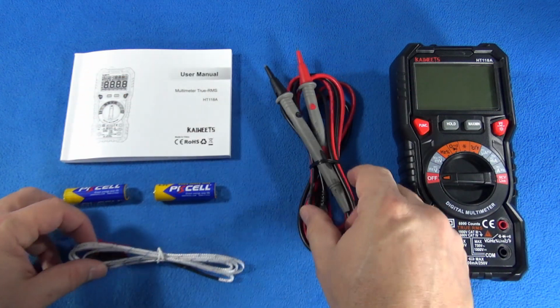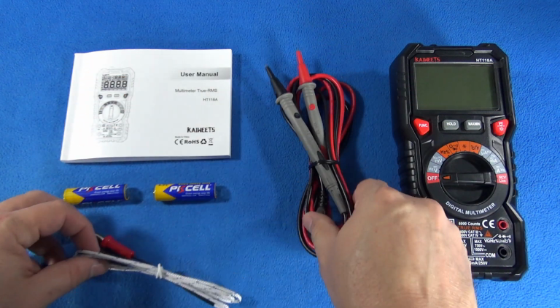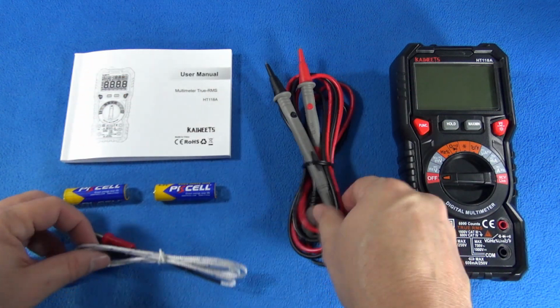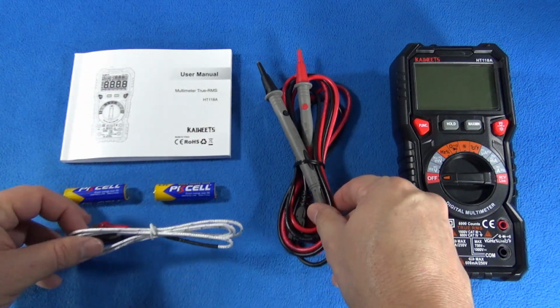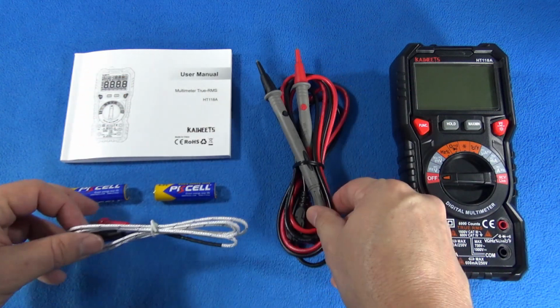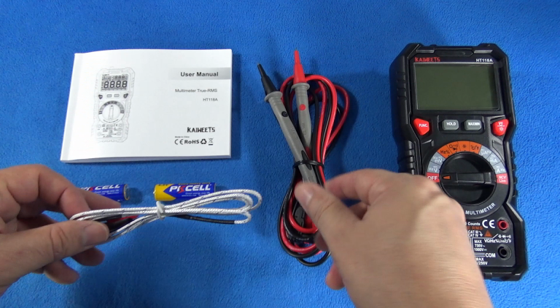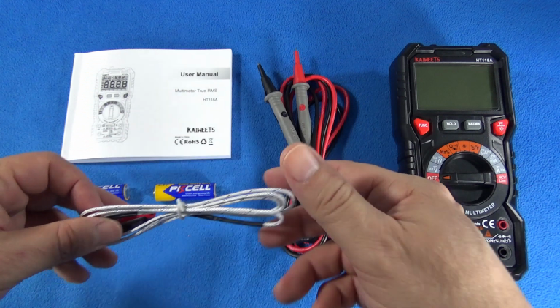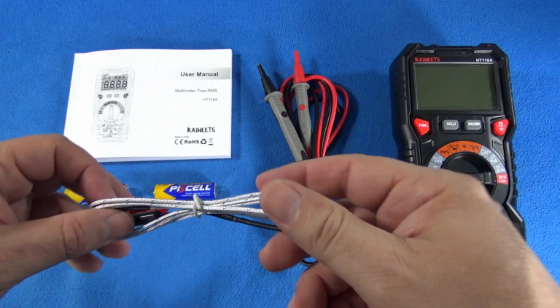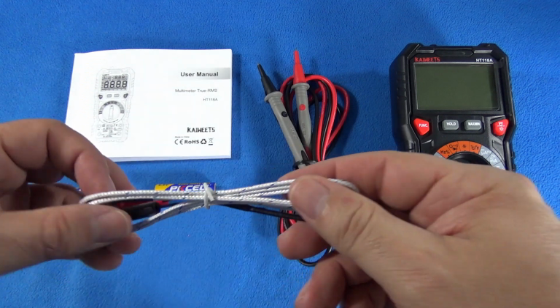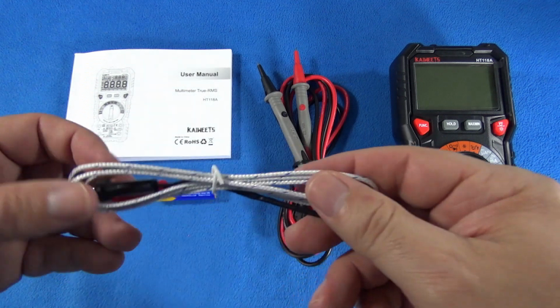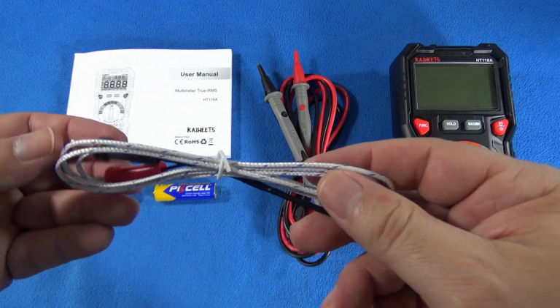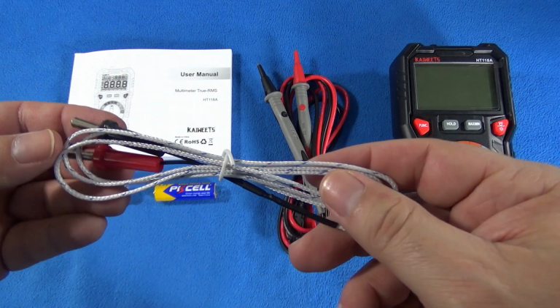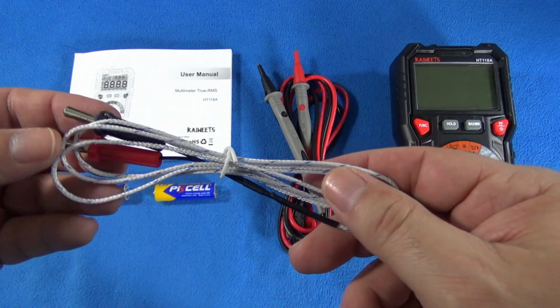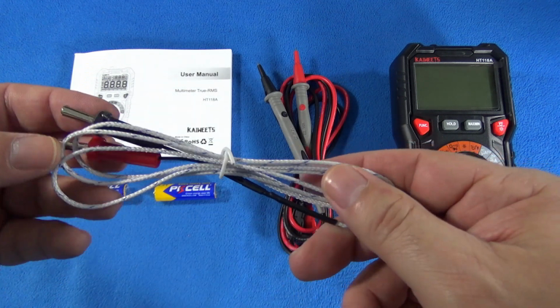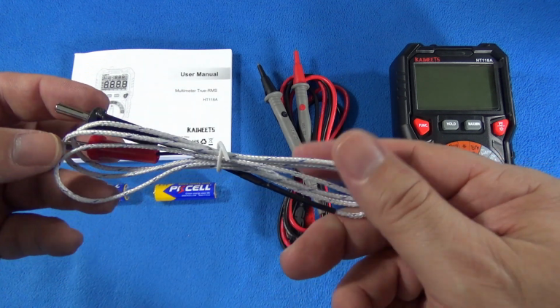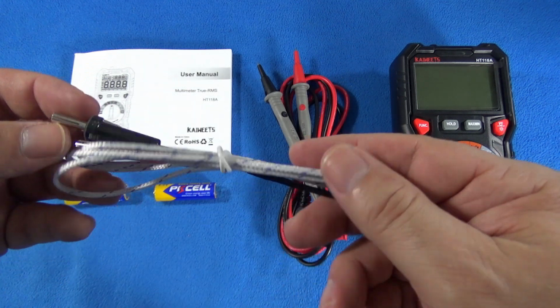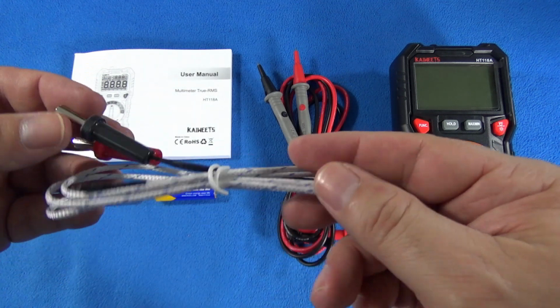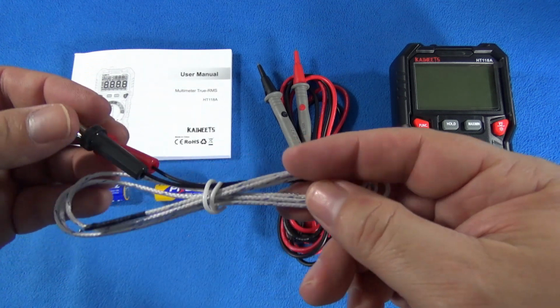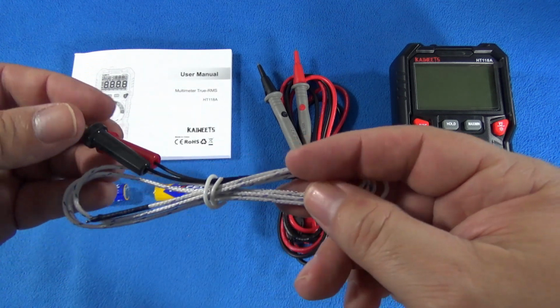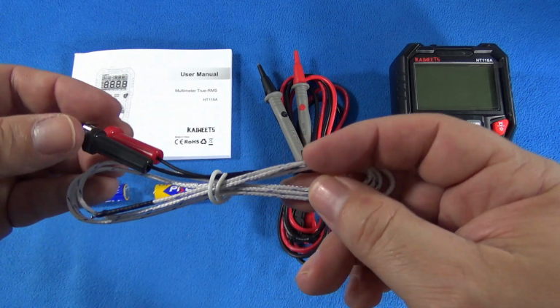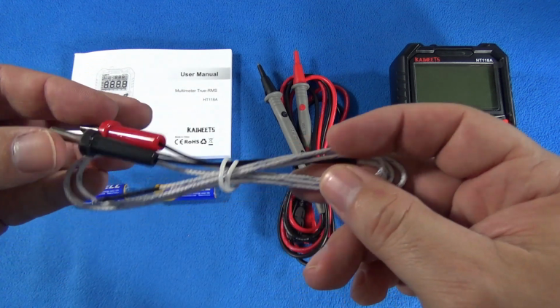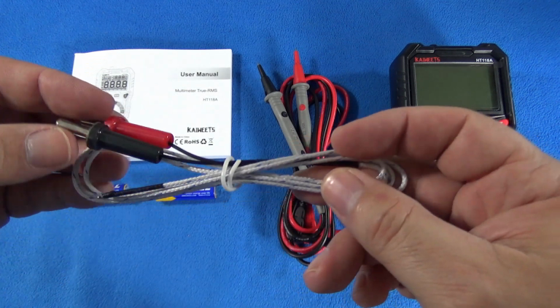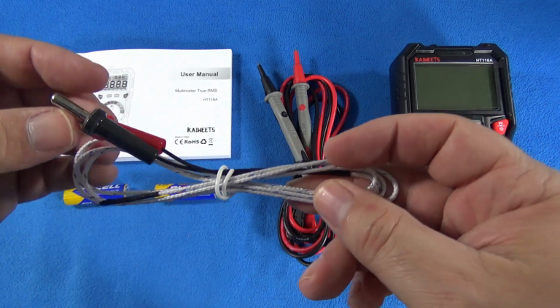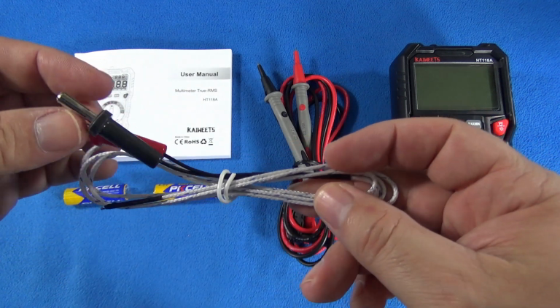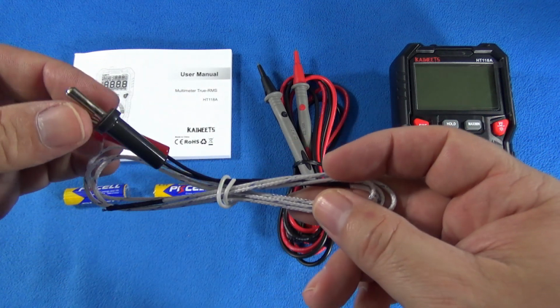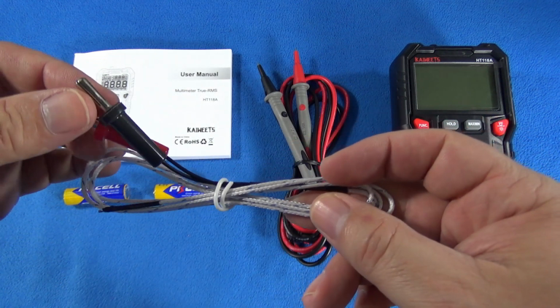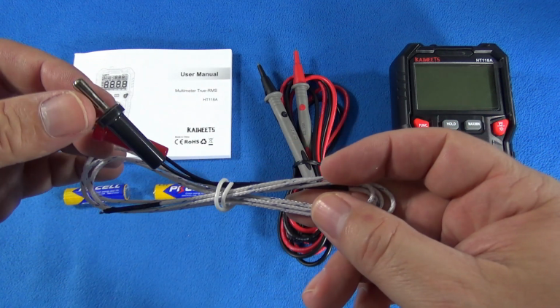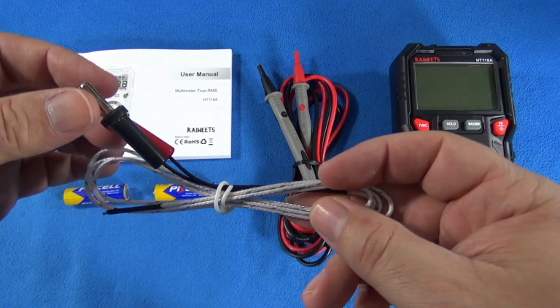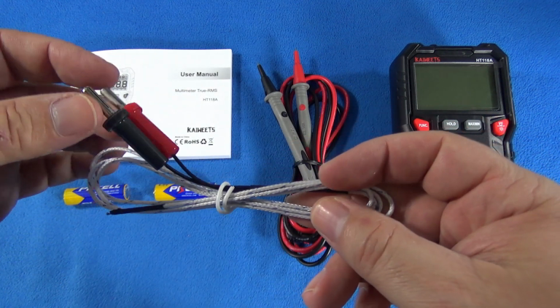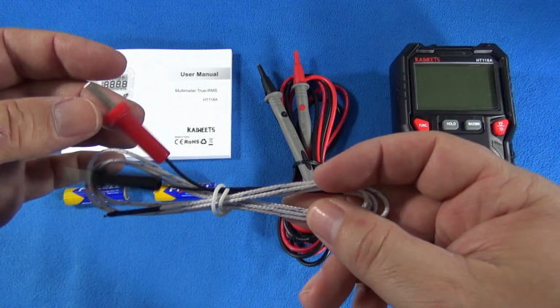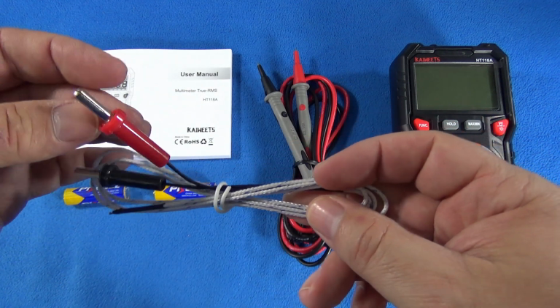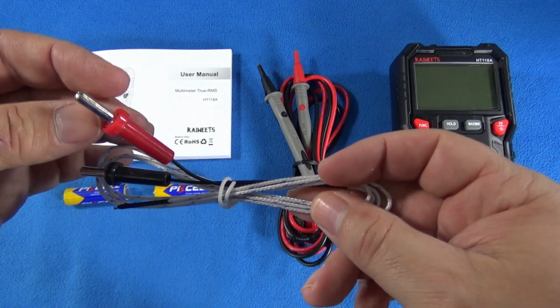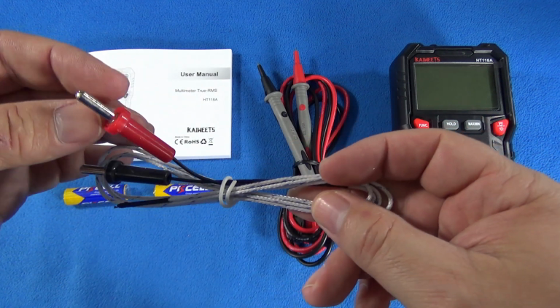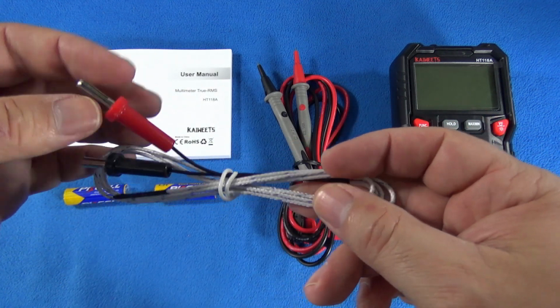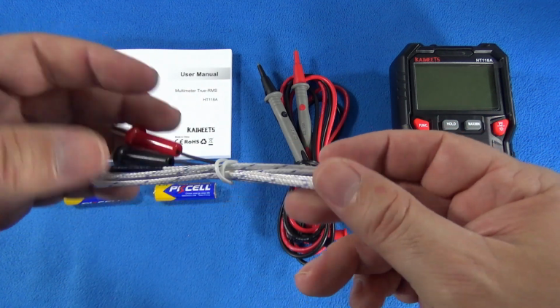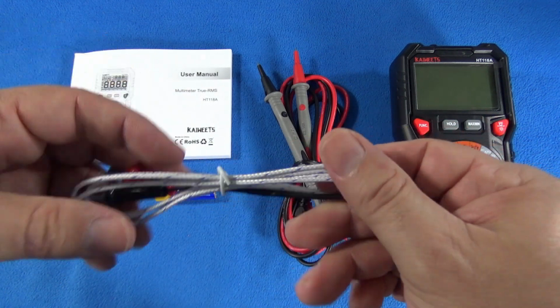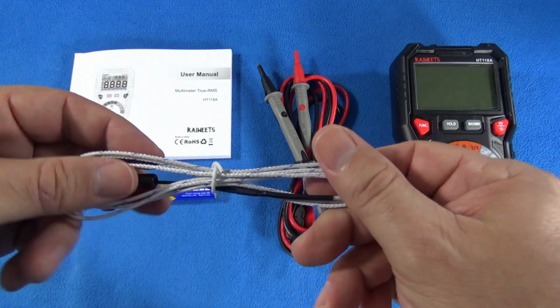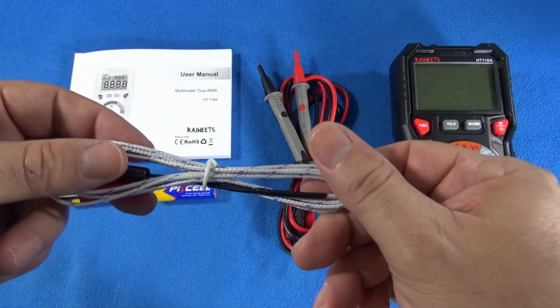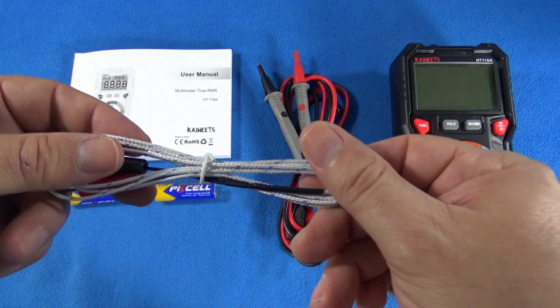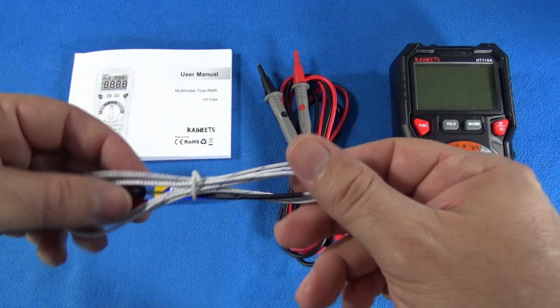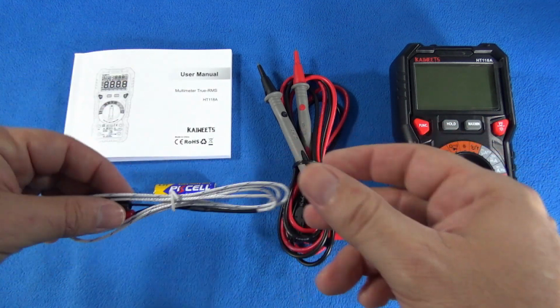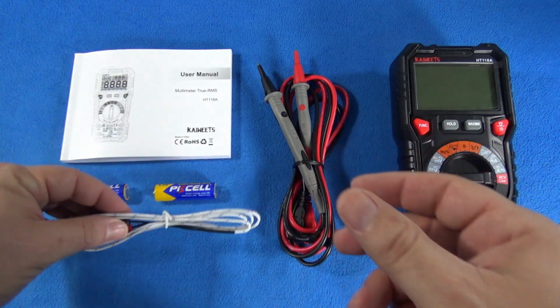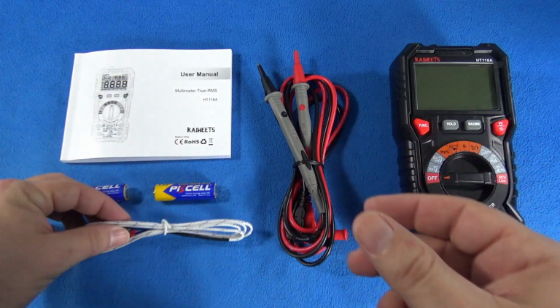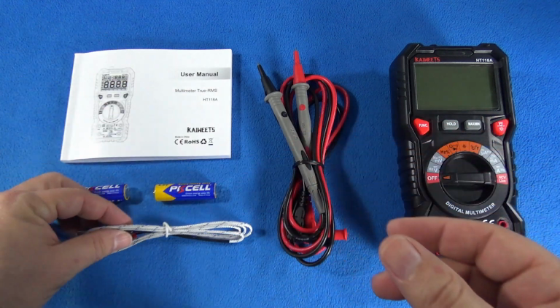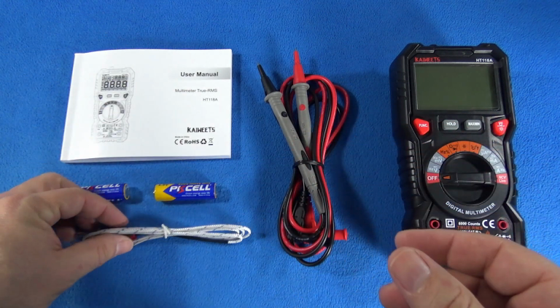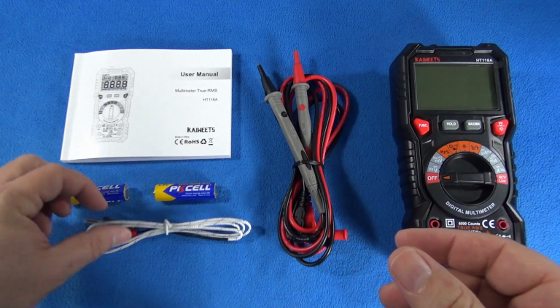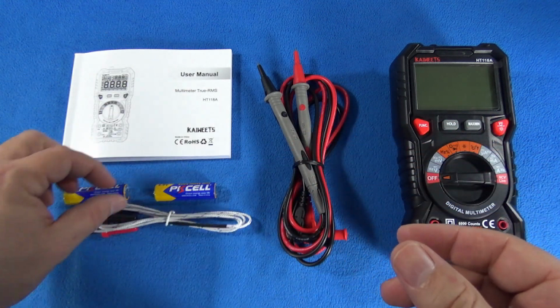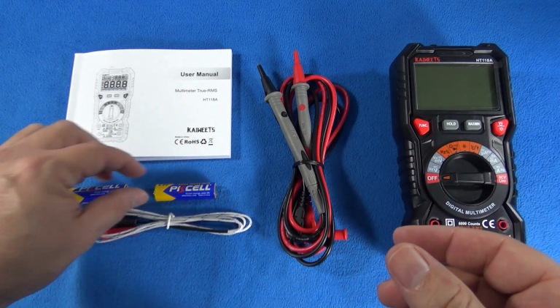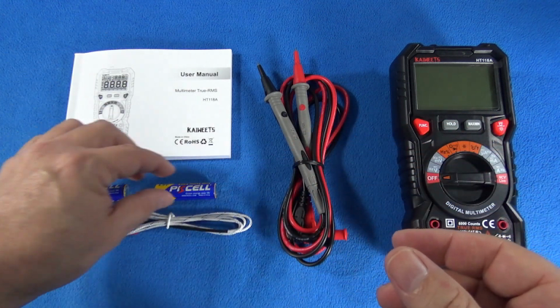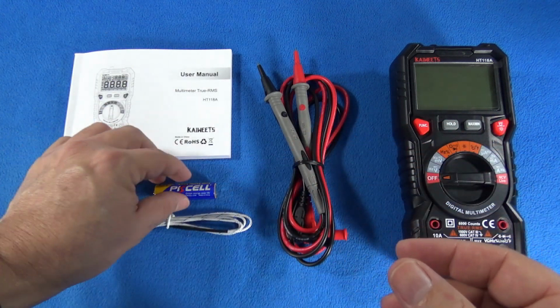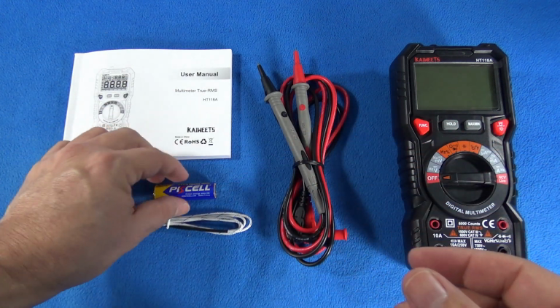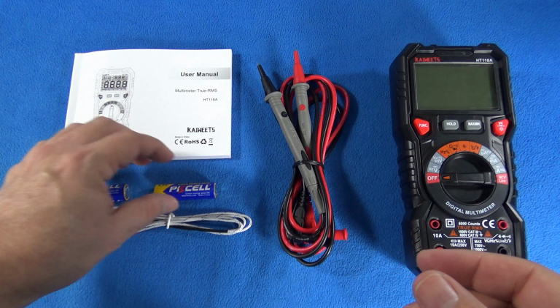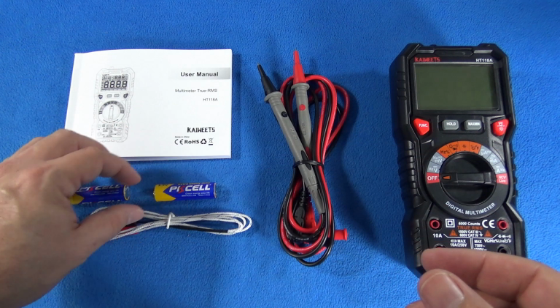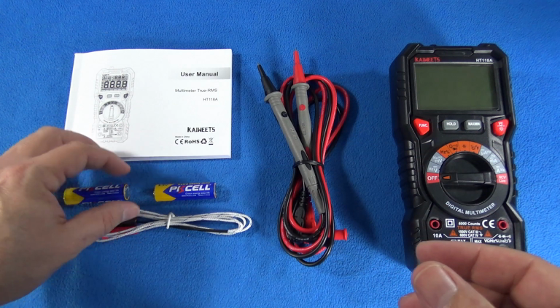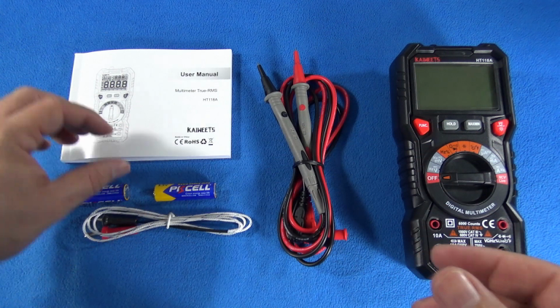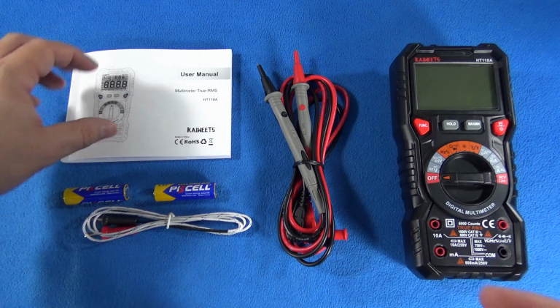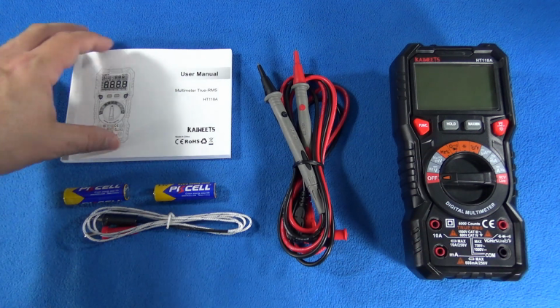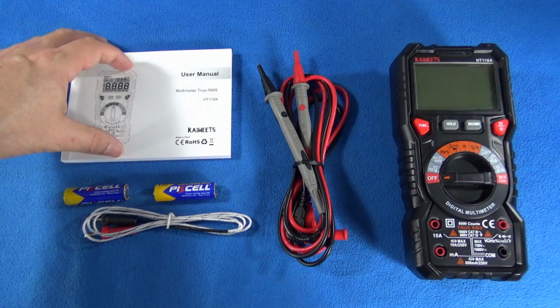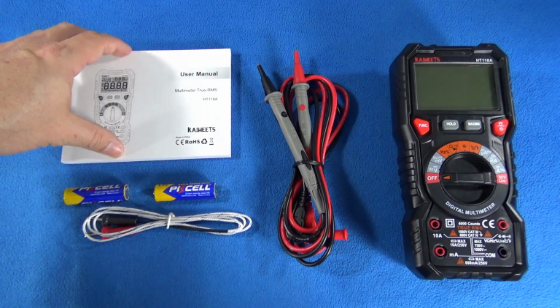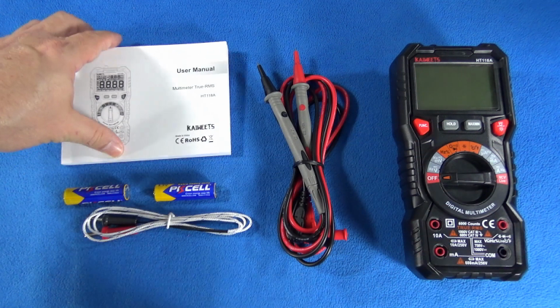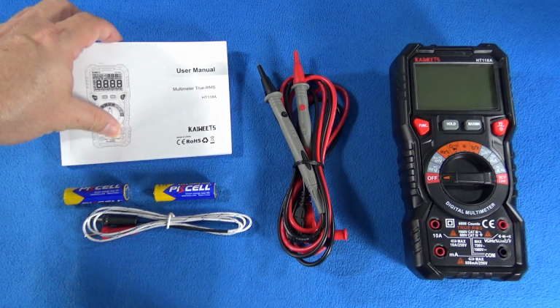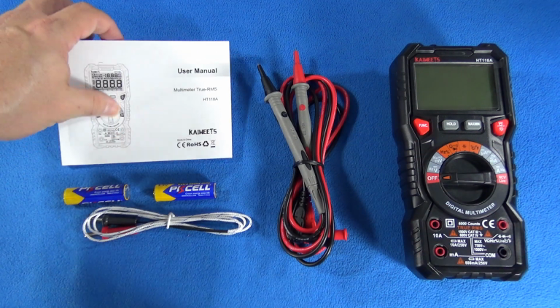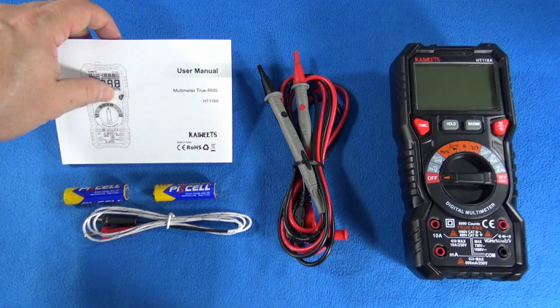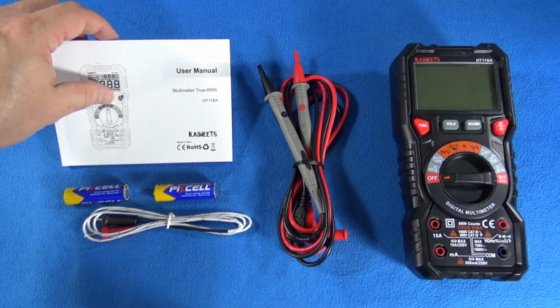The standard thermocouple also comes with a banana connector. Inside the box you also get batteries and the manual.